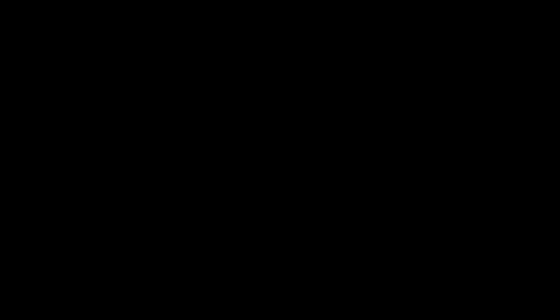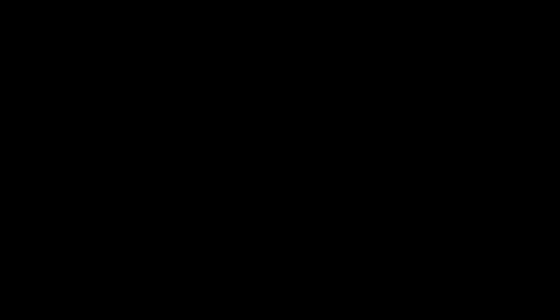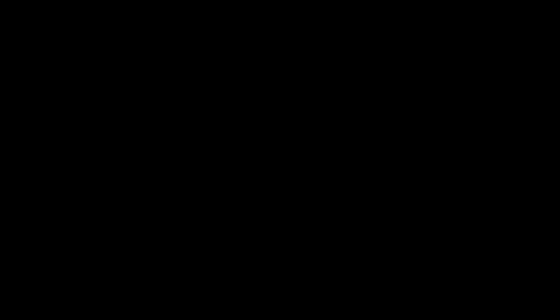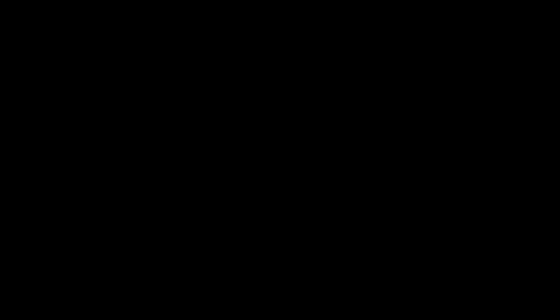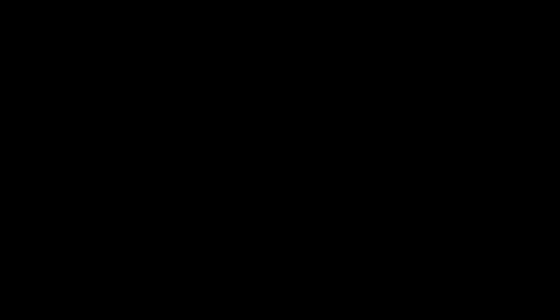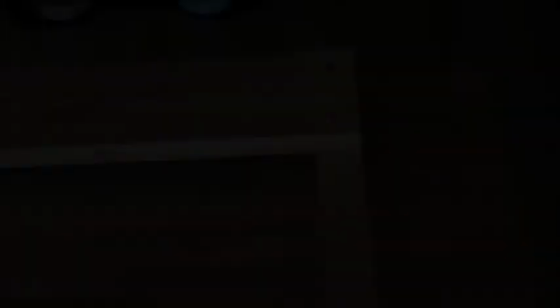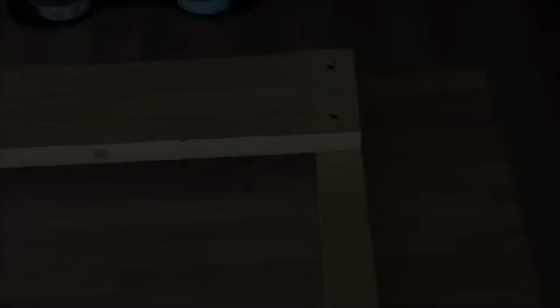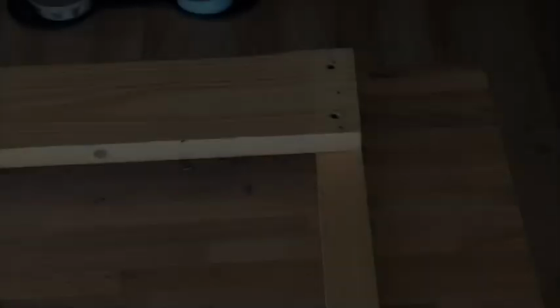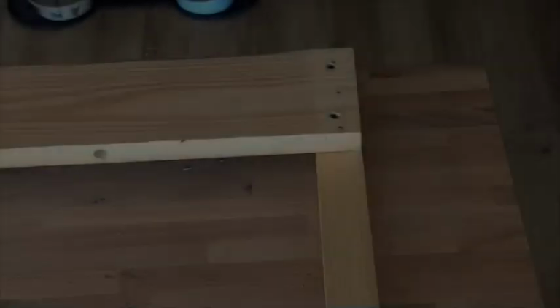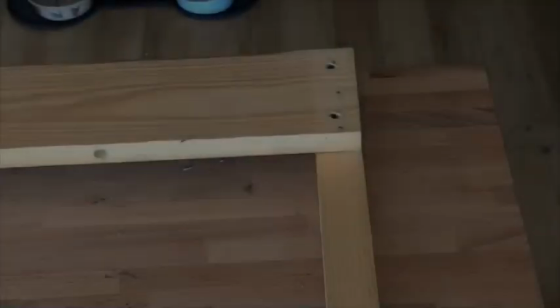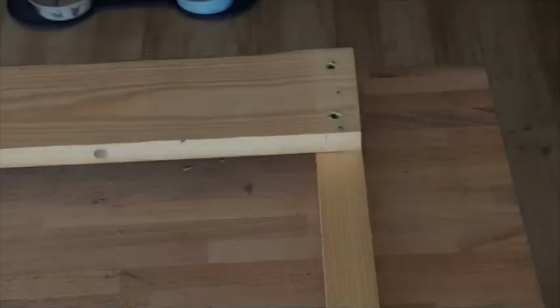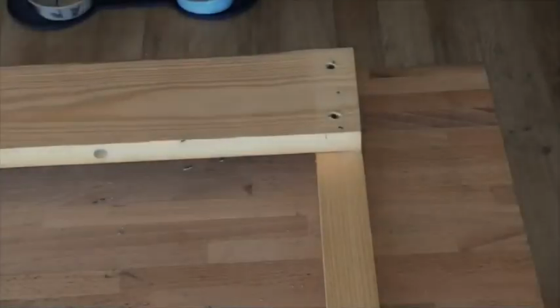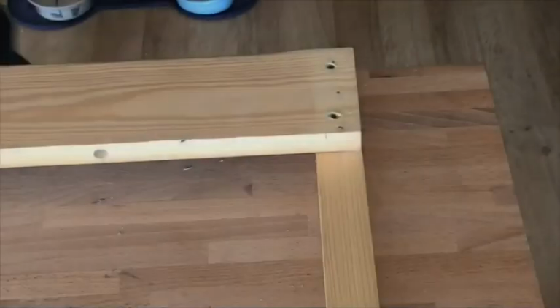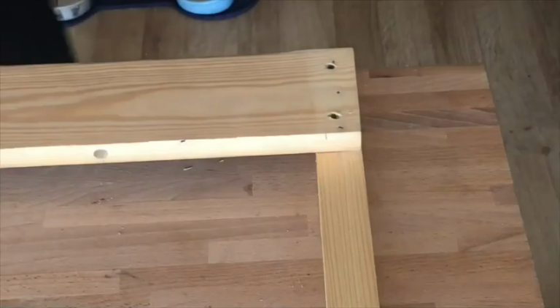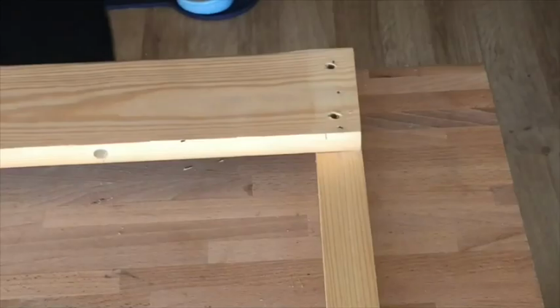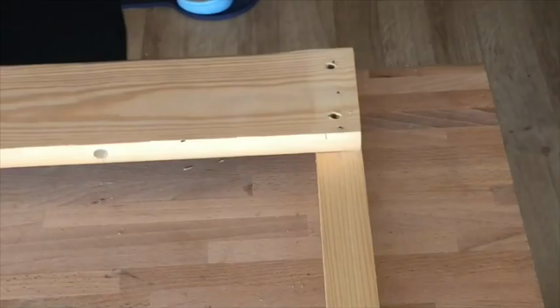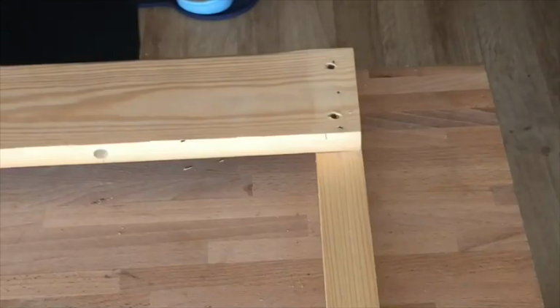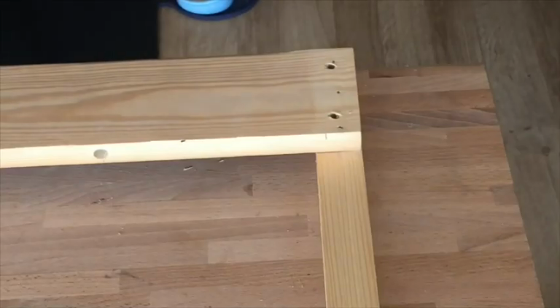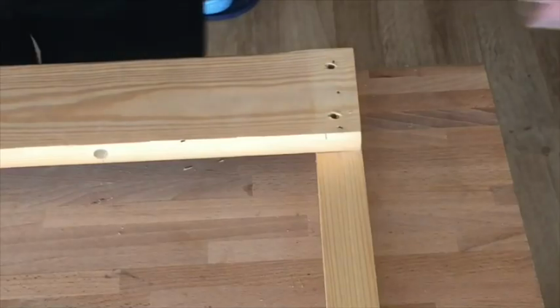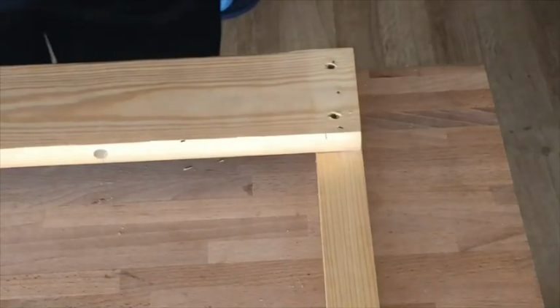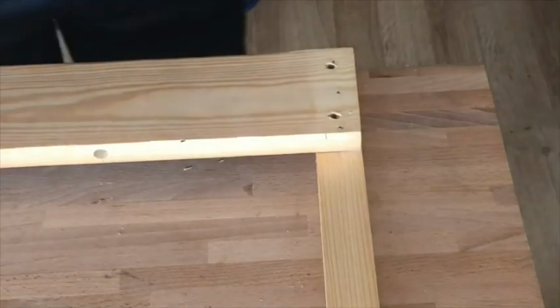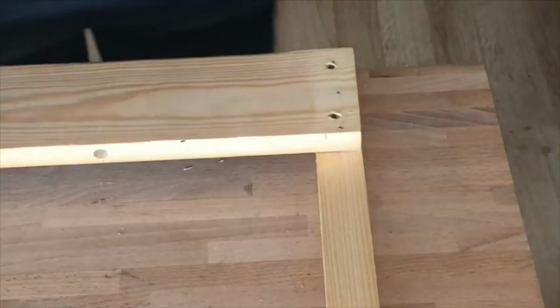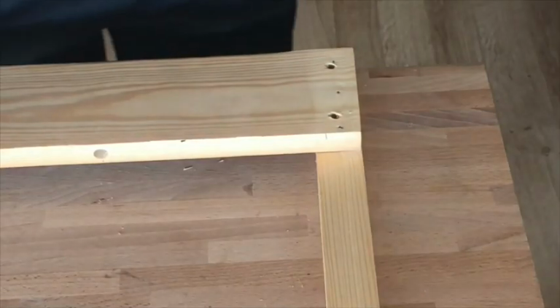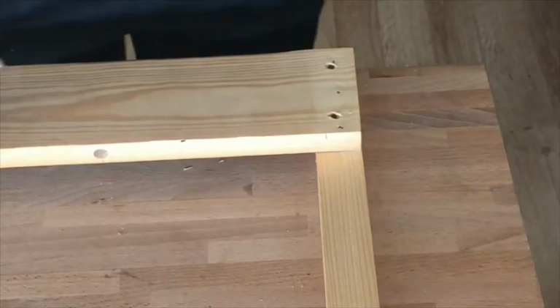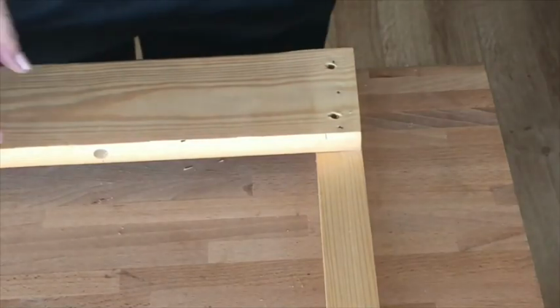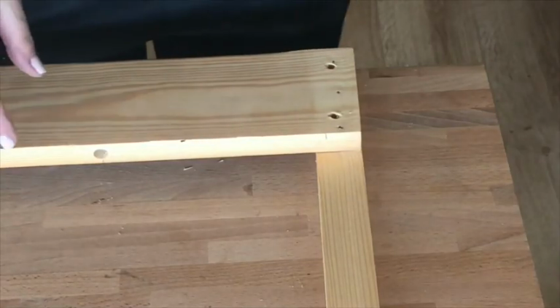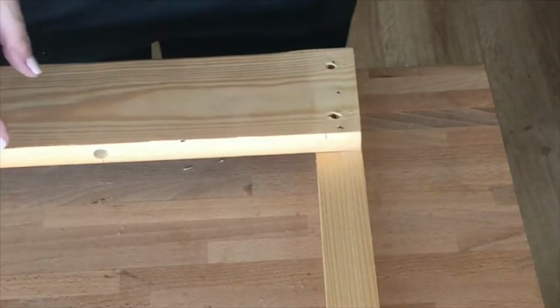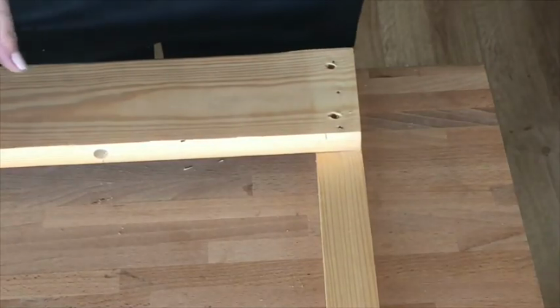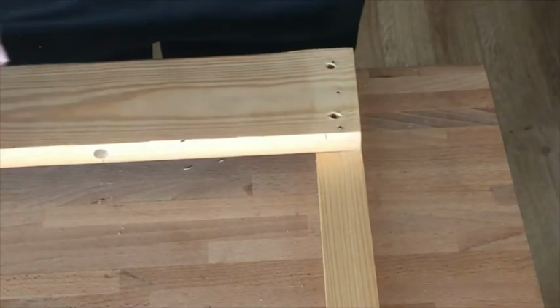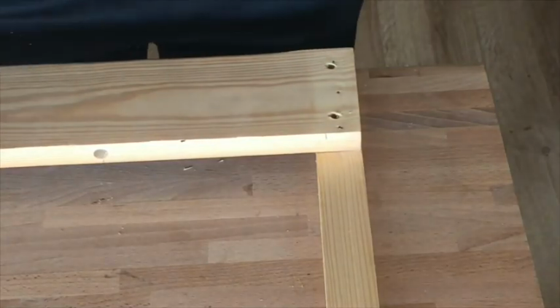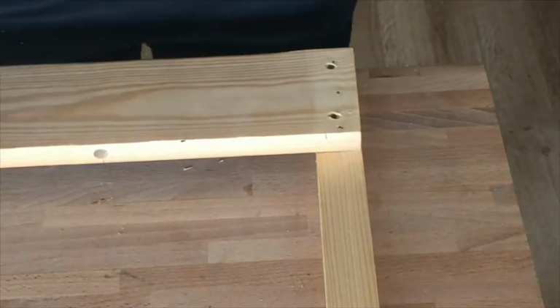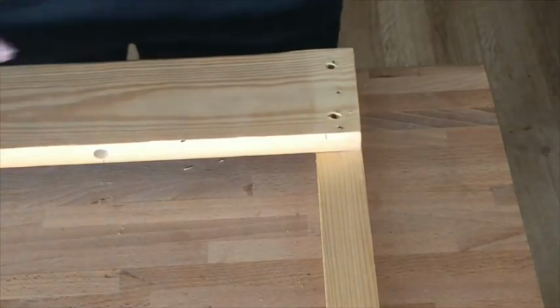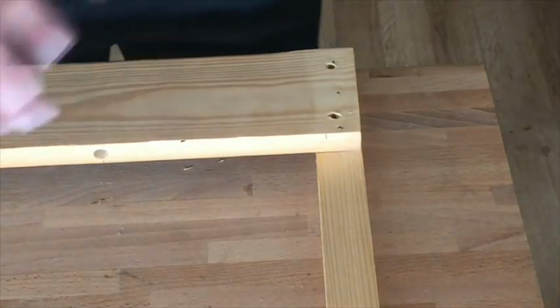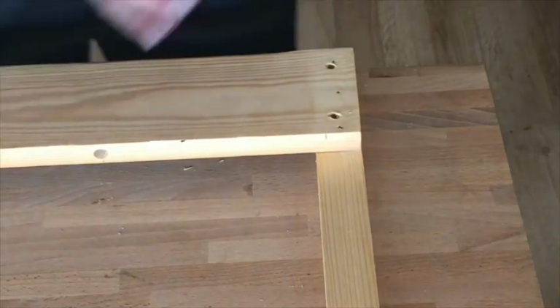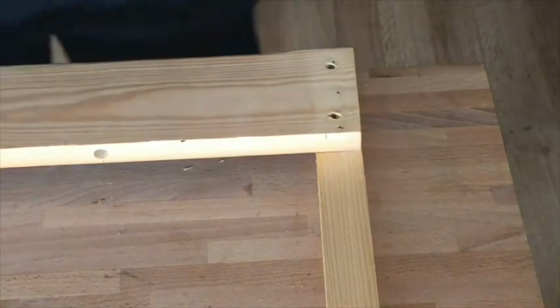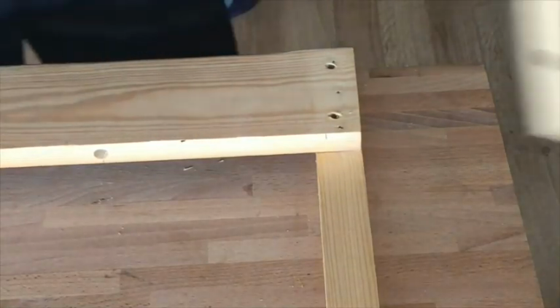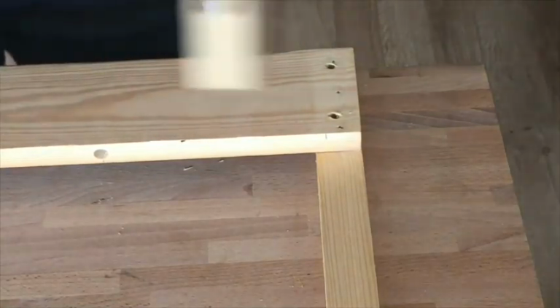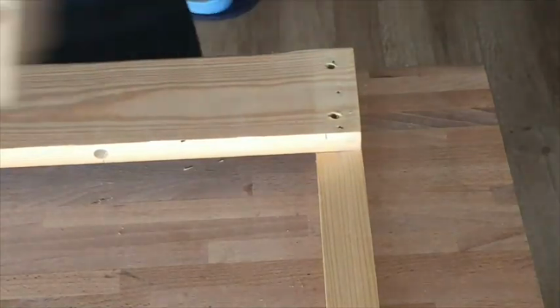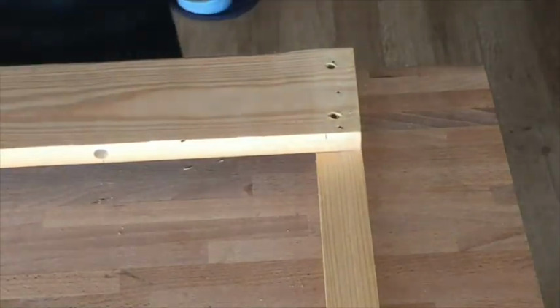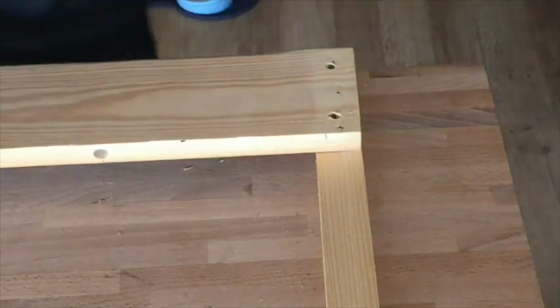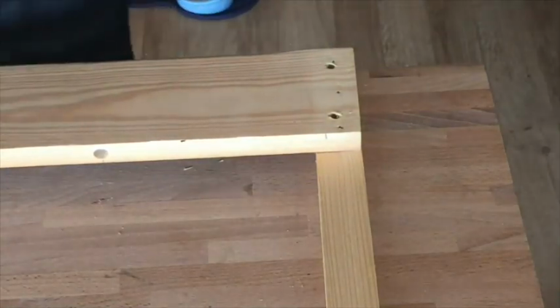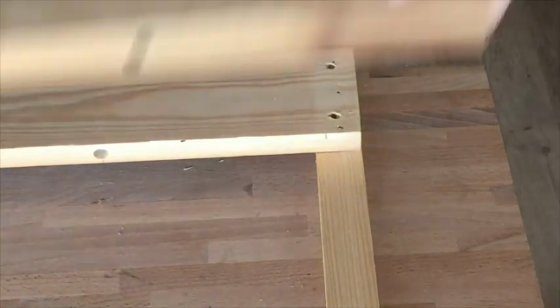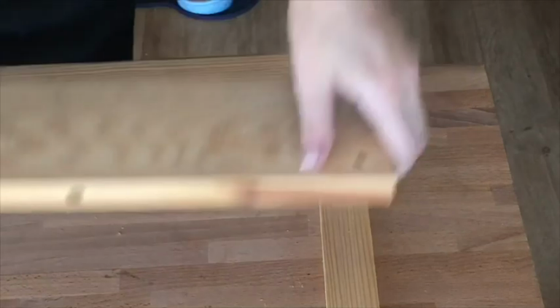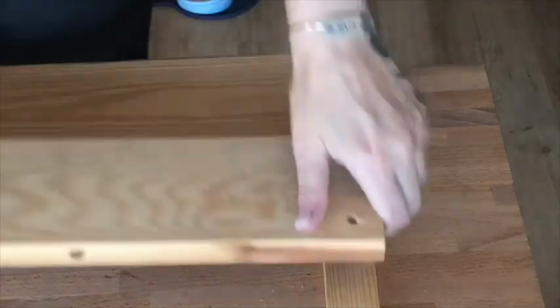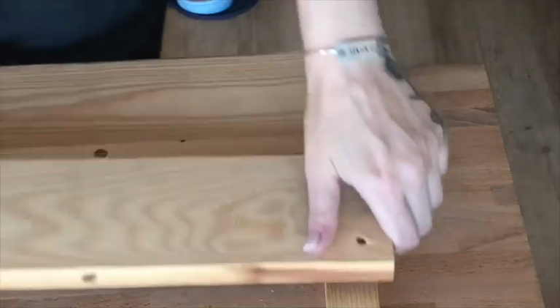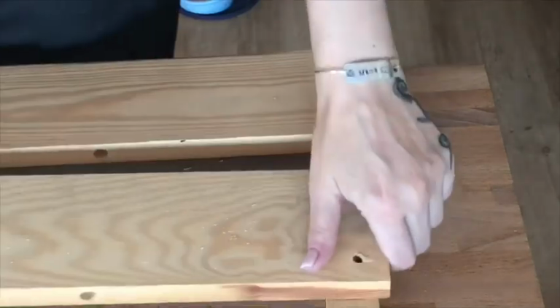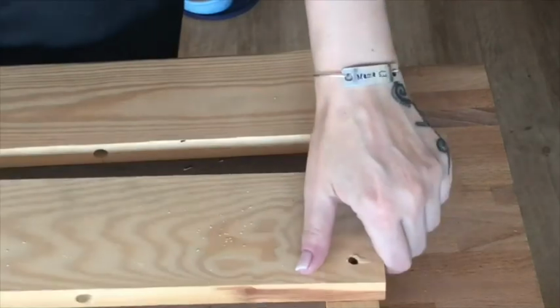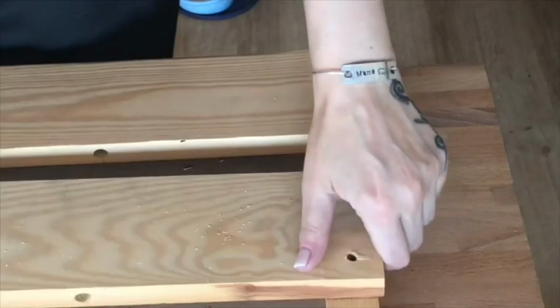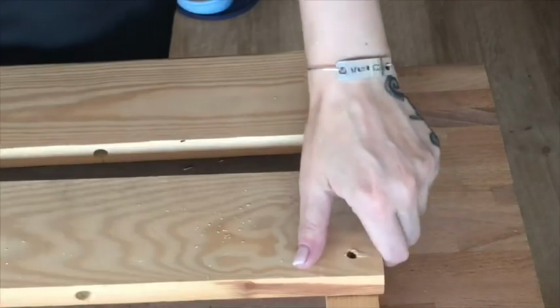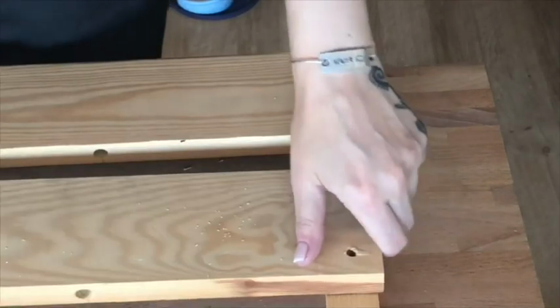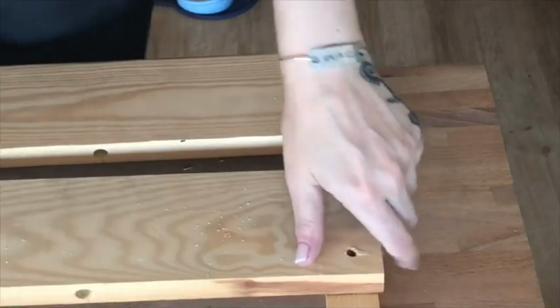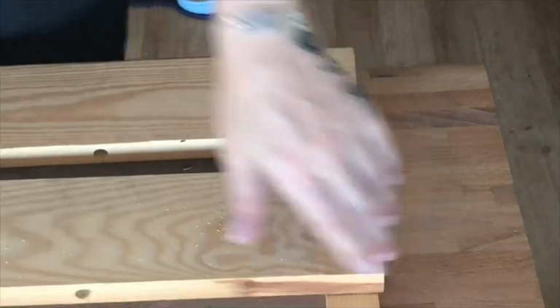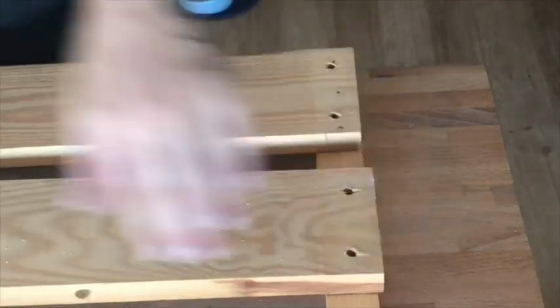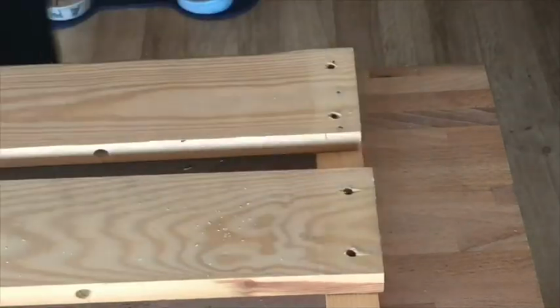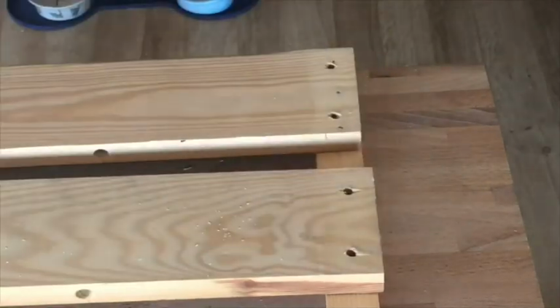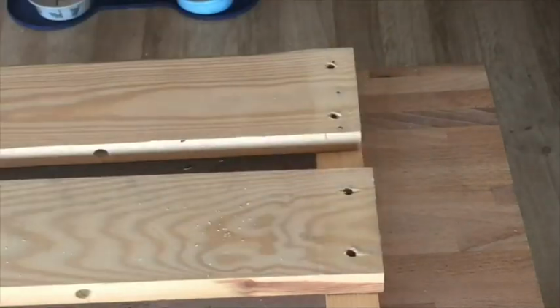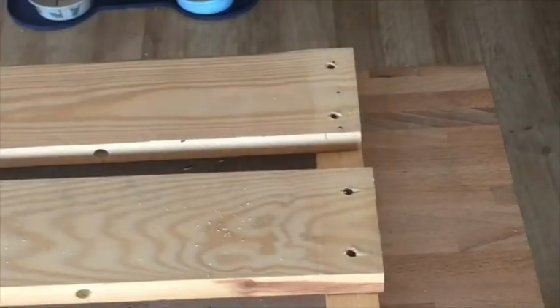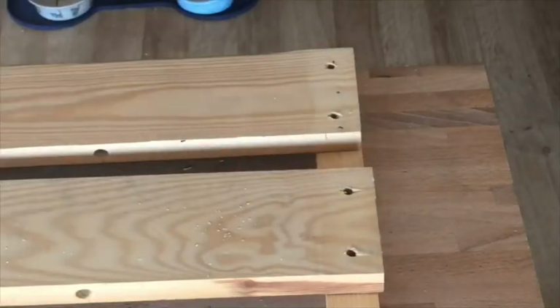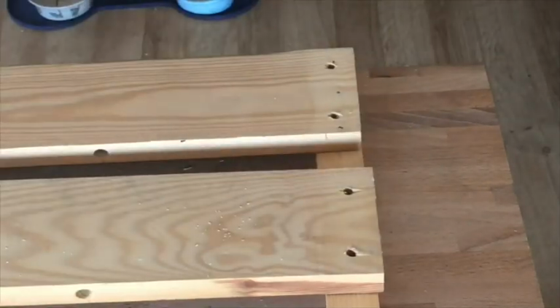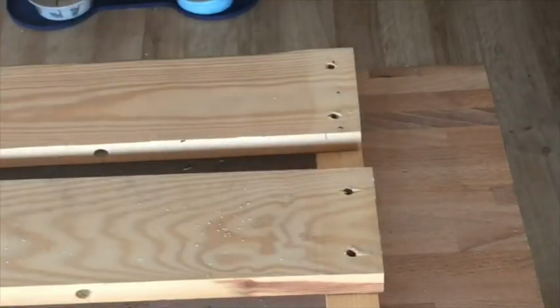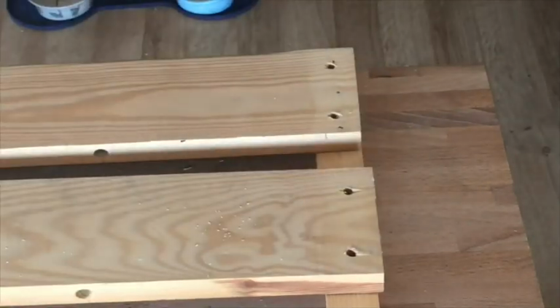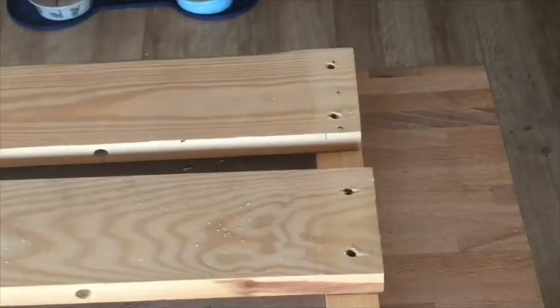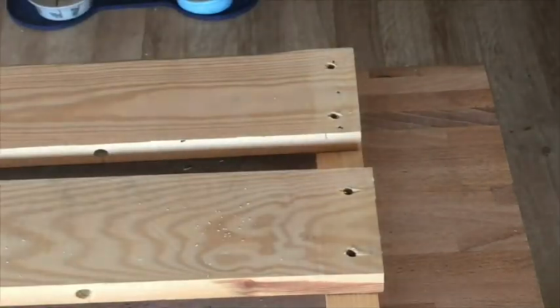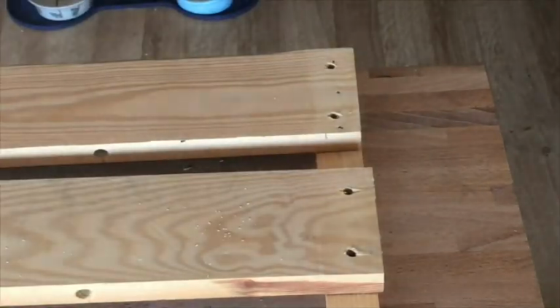I made two more shelves exactly the same way, notching out wherever needed to avoid pipes and cables.